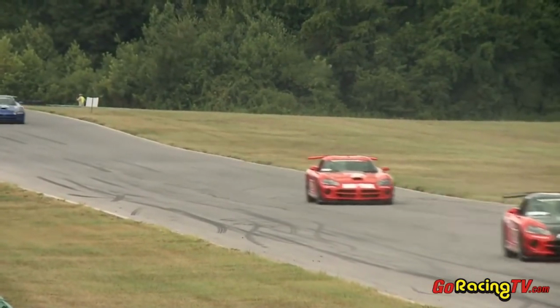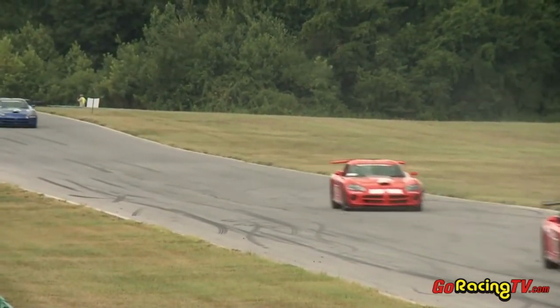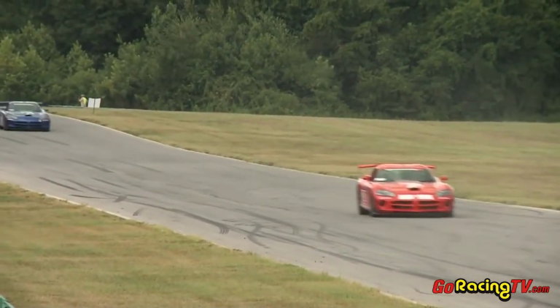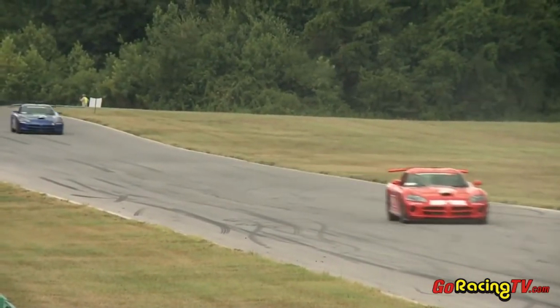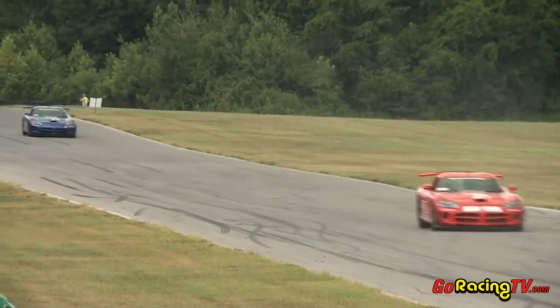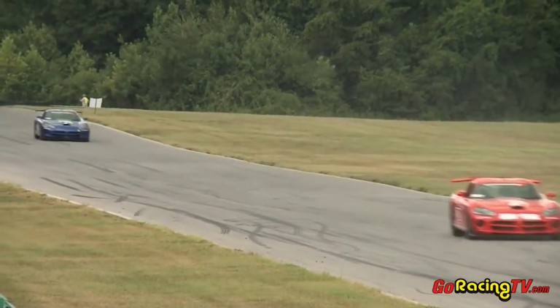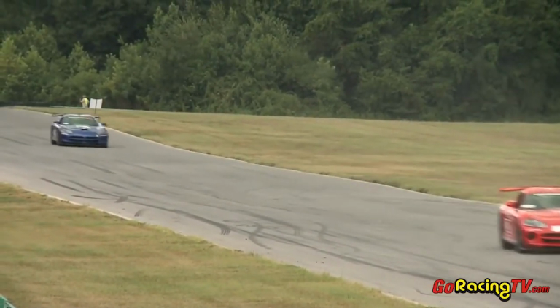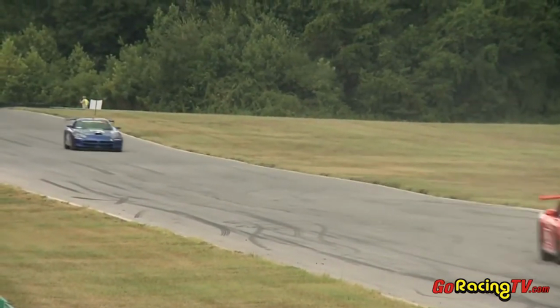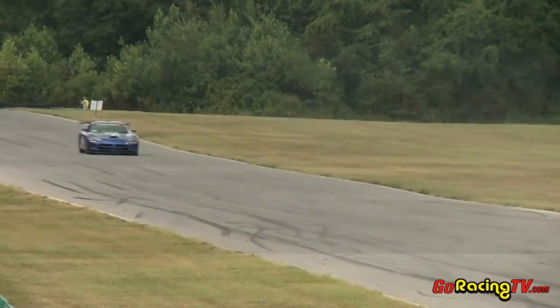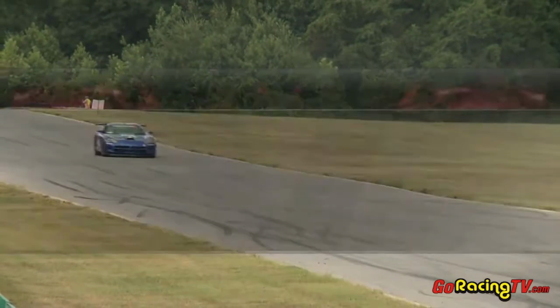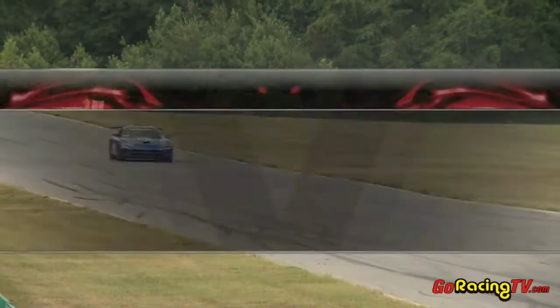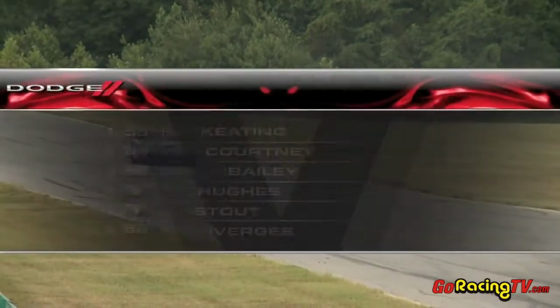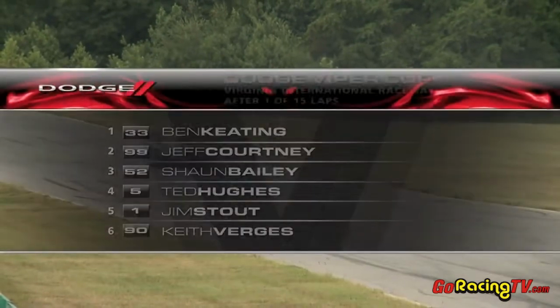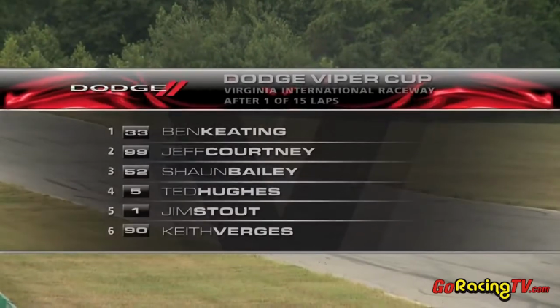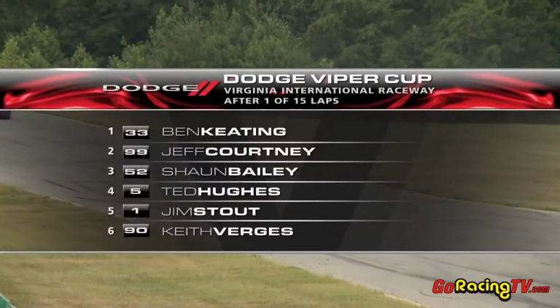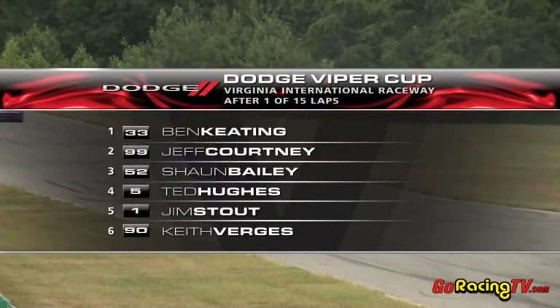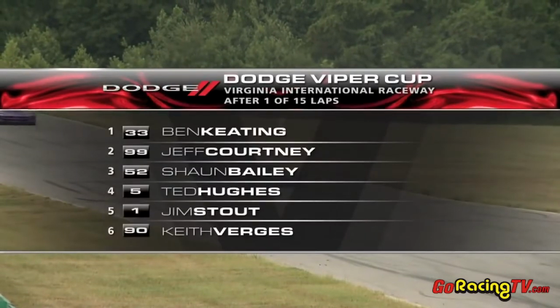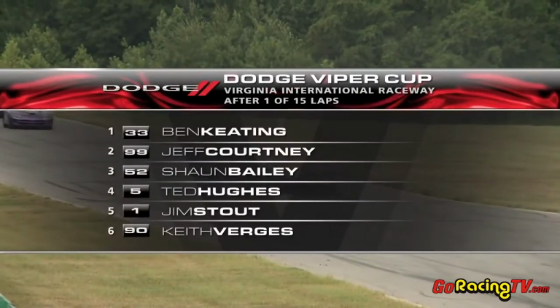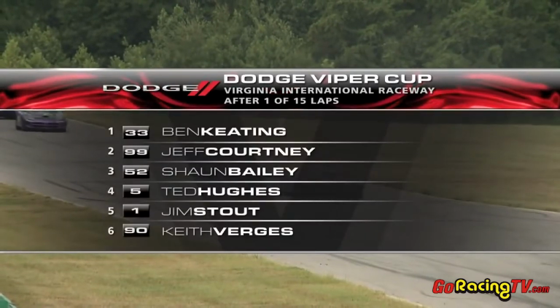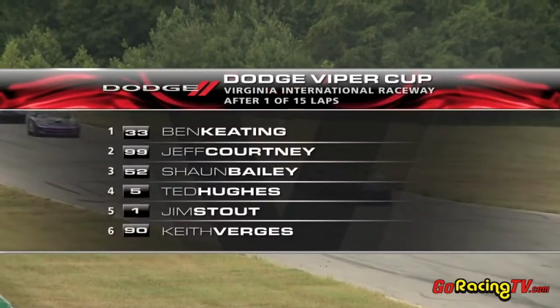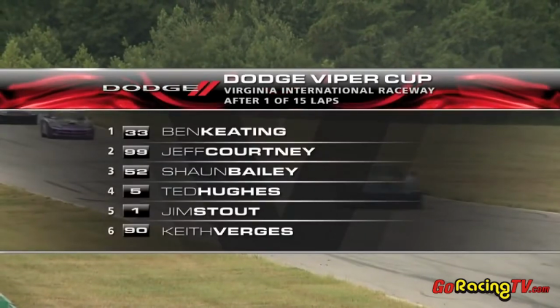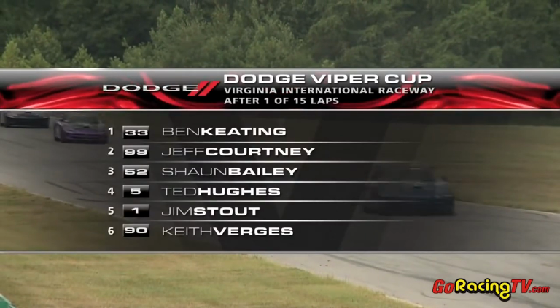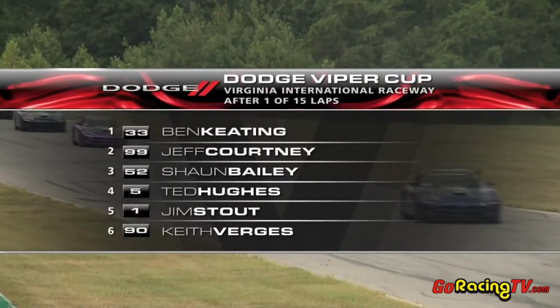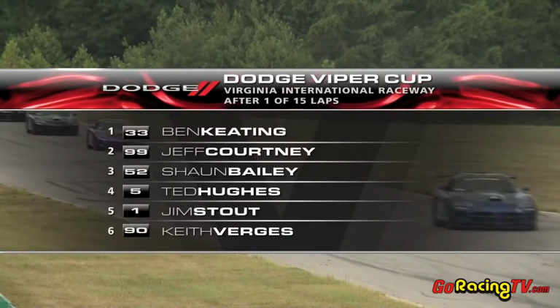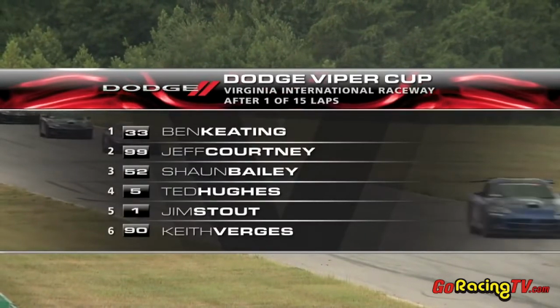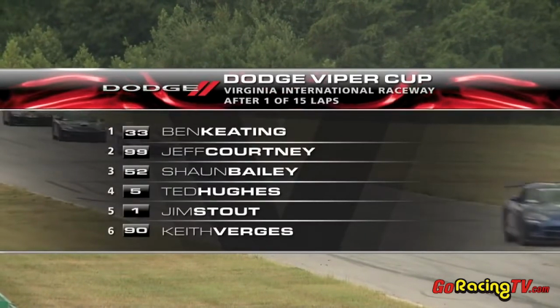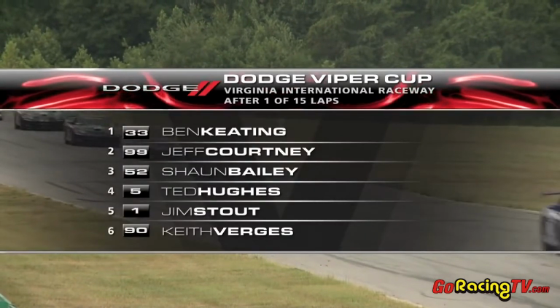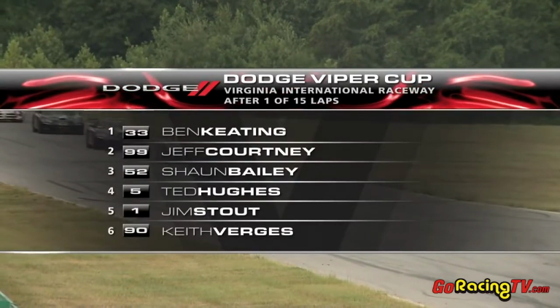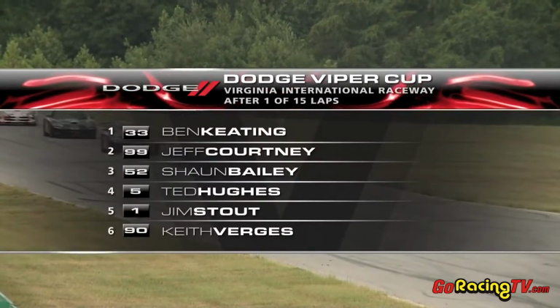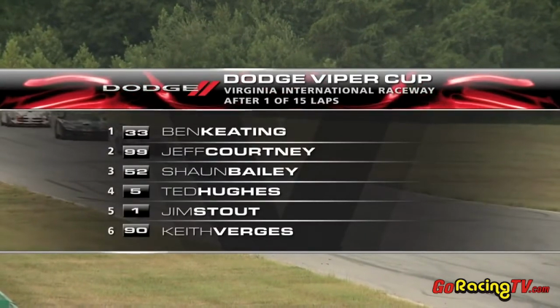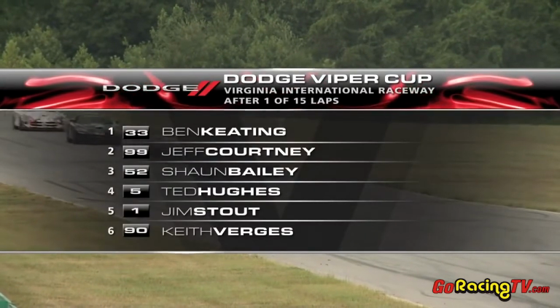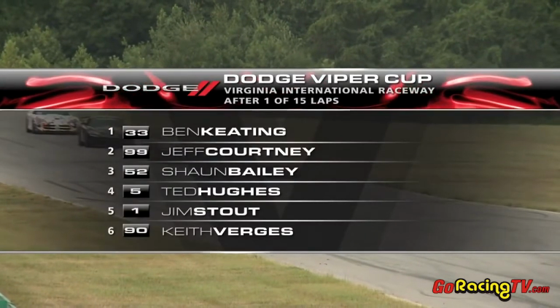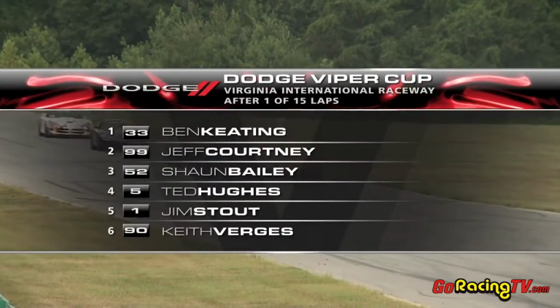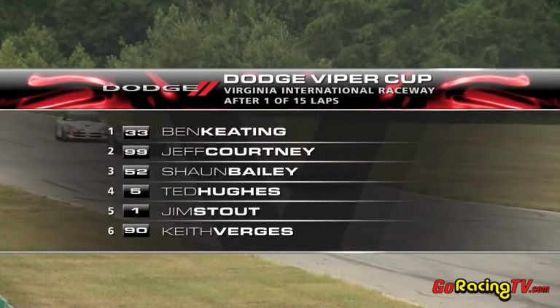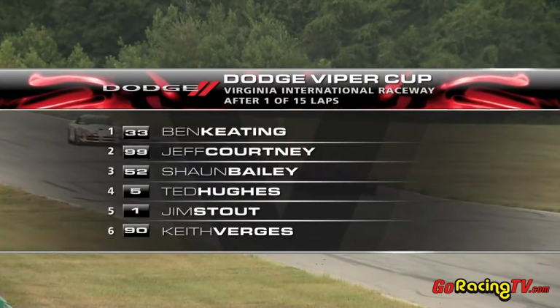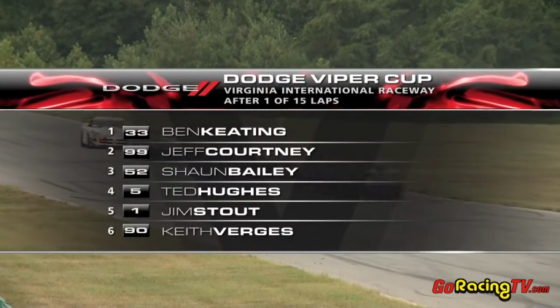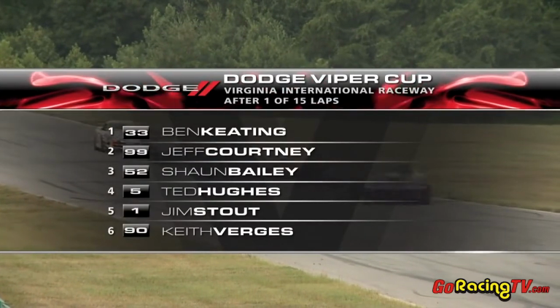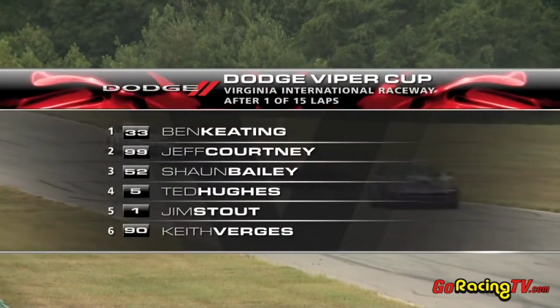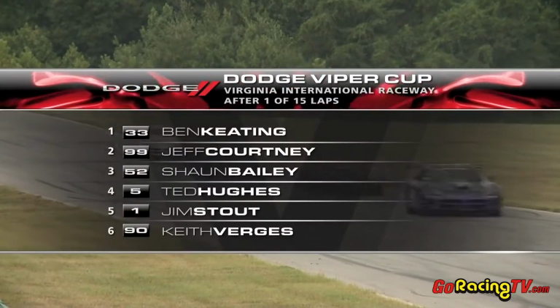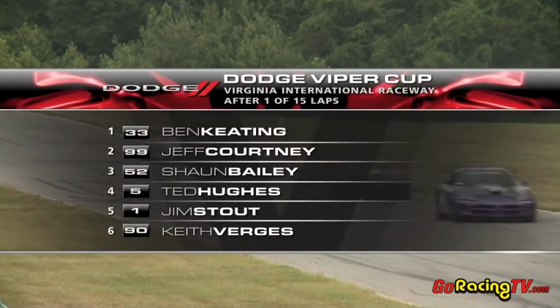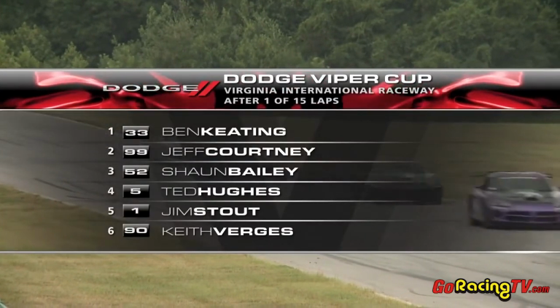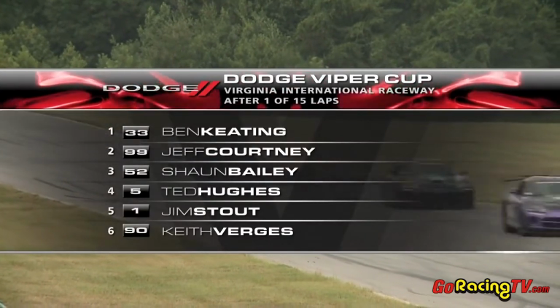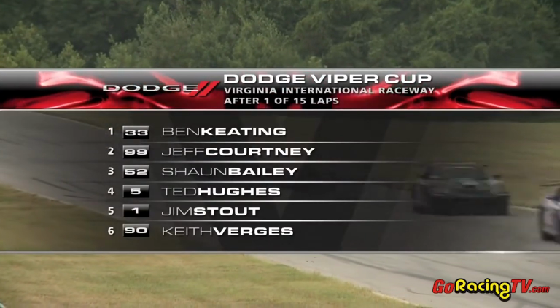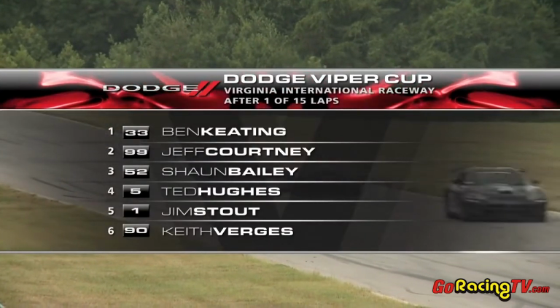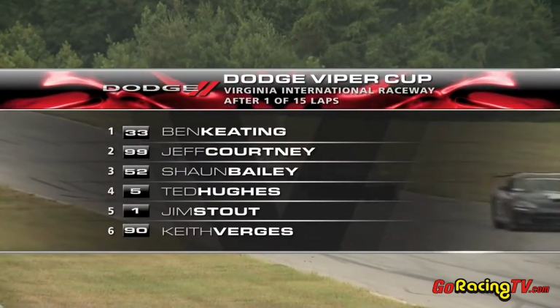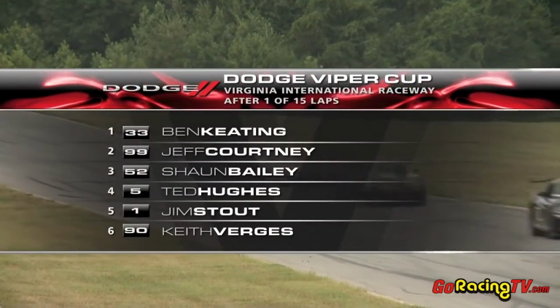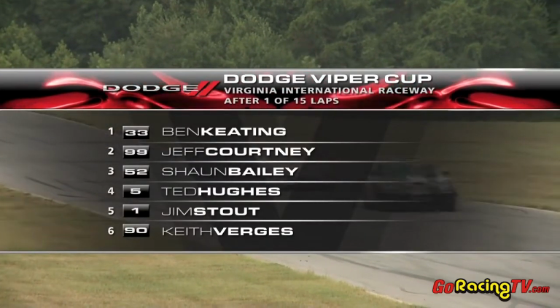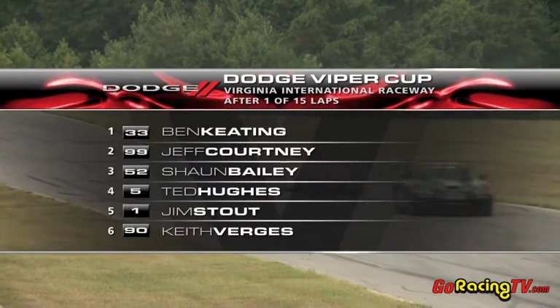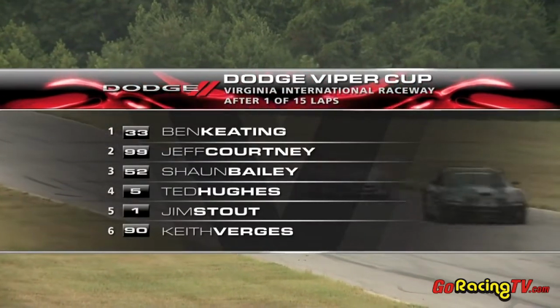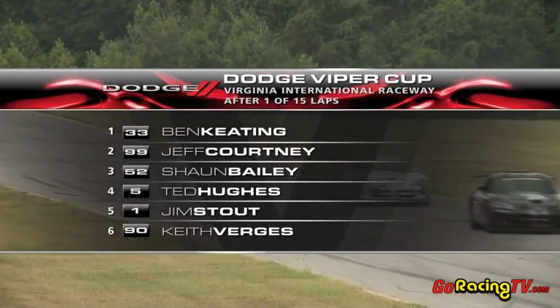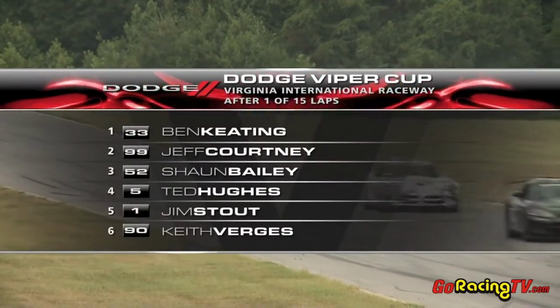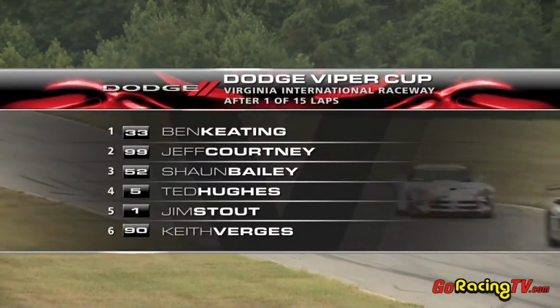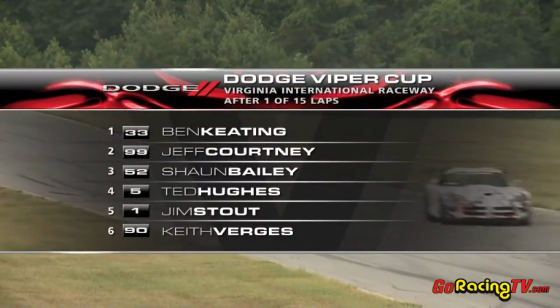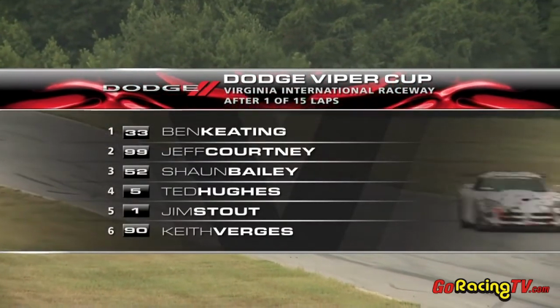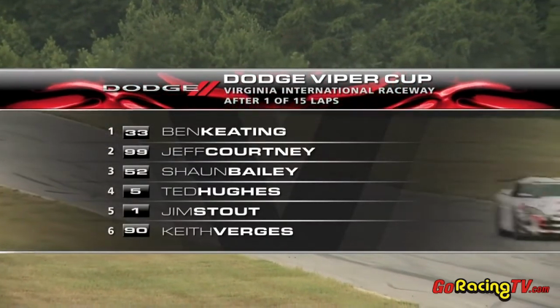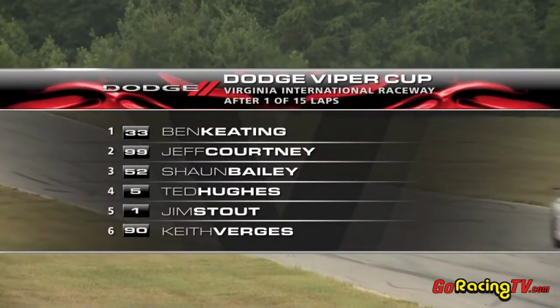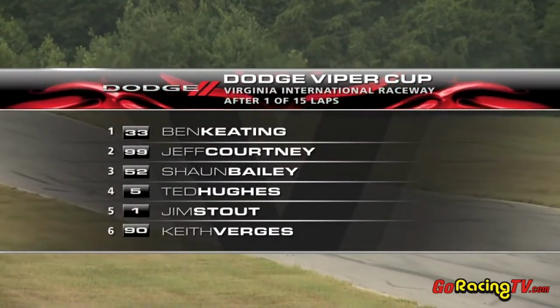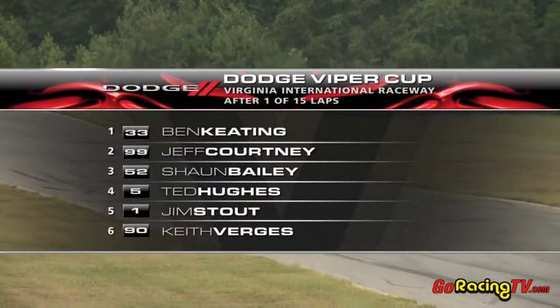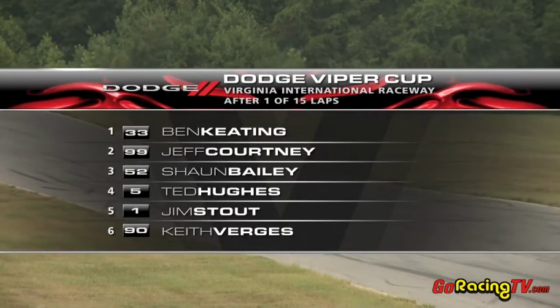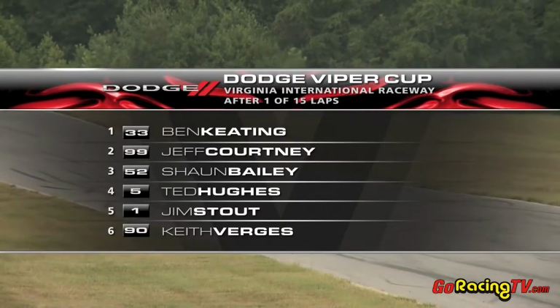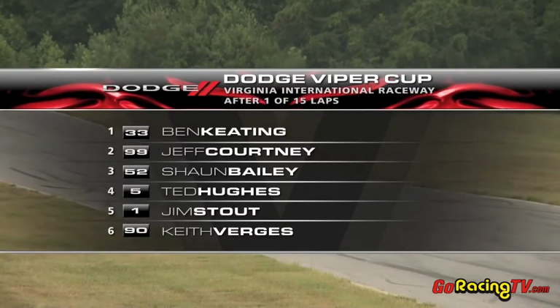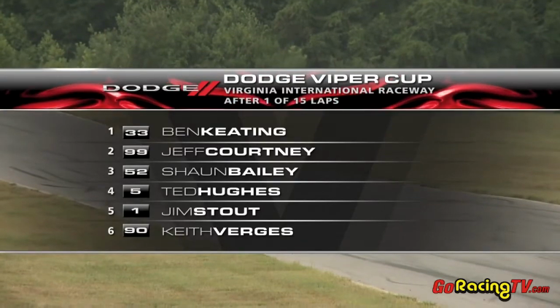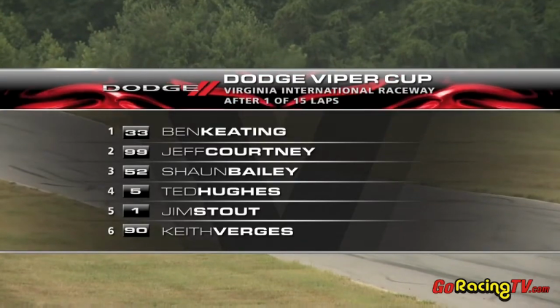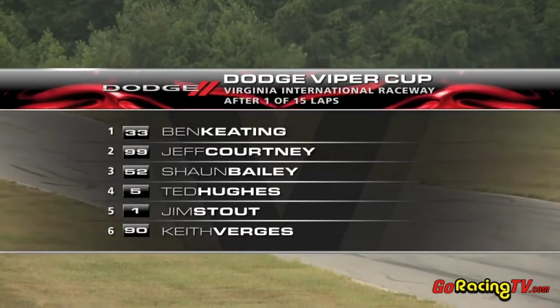After the first lap, there are your leaders: Keating, Courtney, Bailey, and then Ted Hughes, Jim Stout, and Keith Virgins.